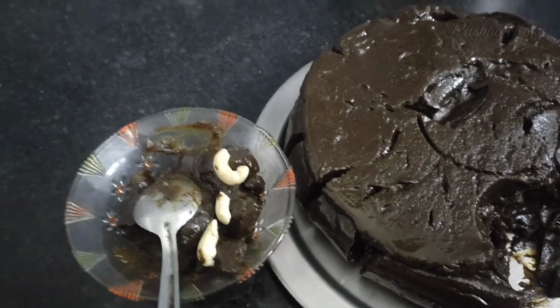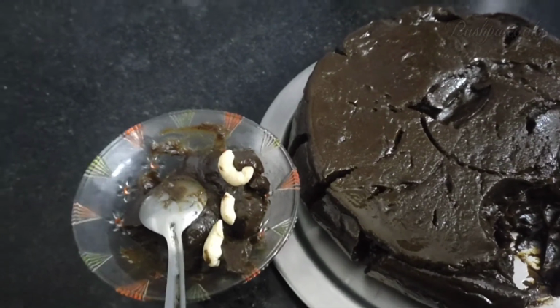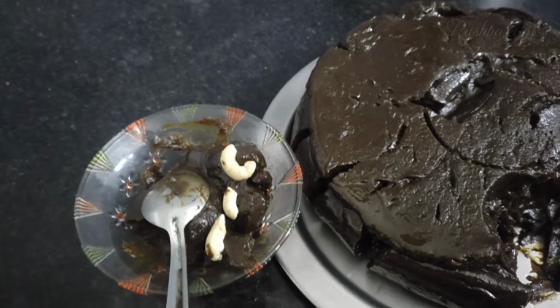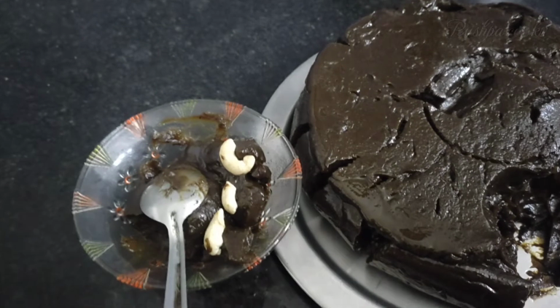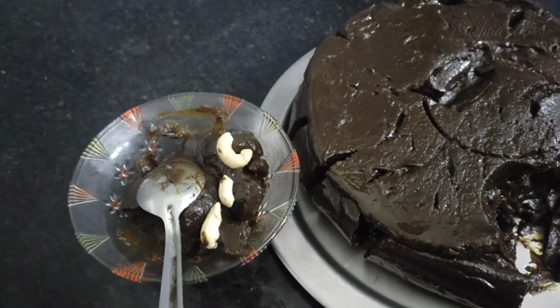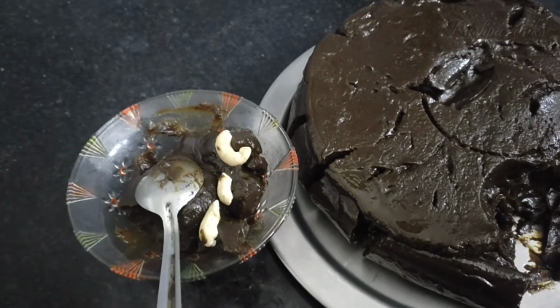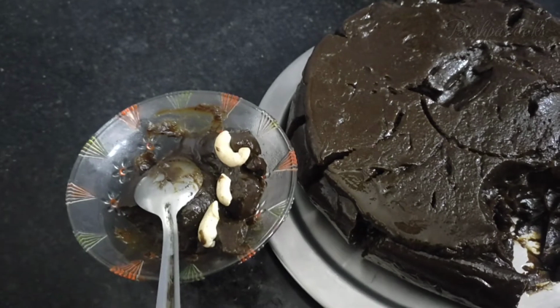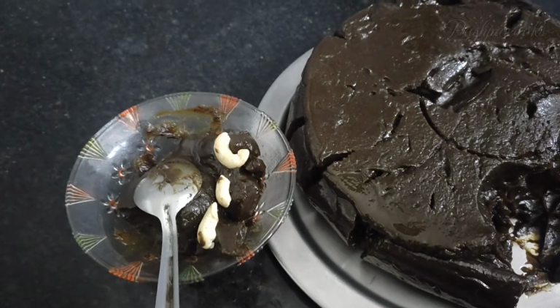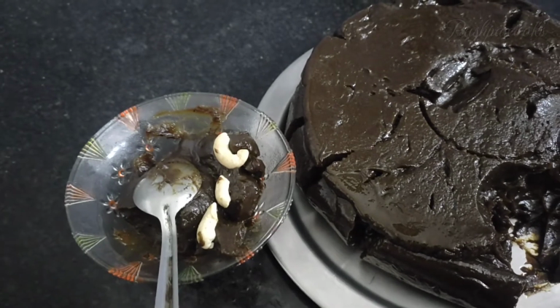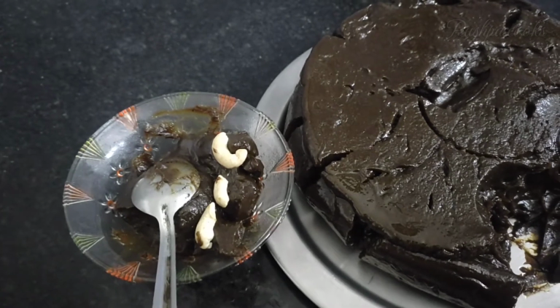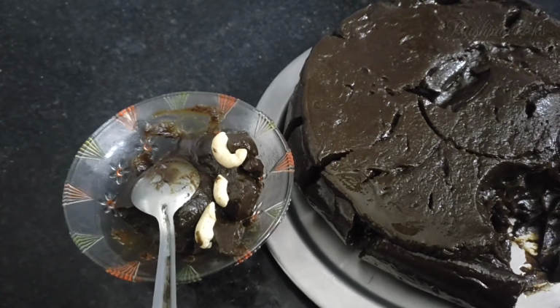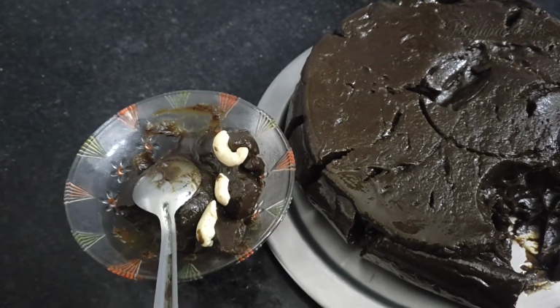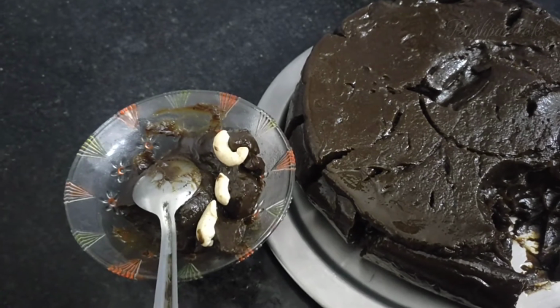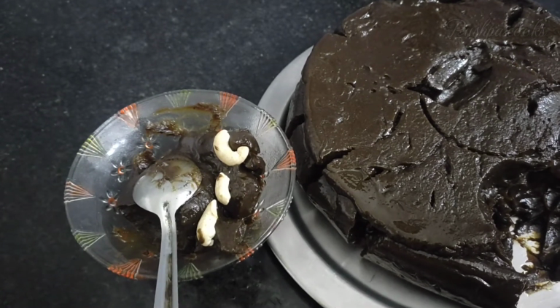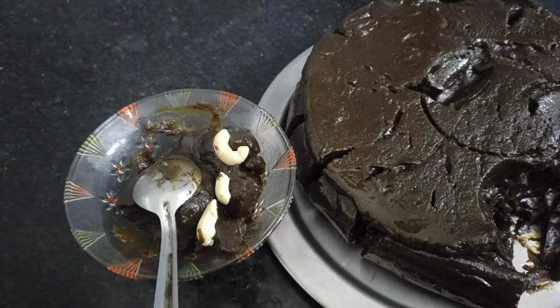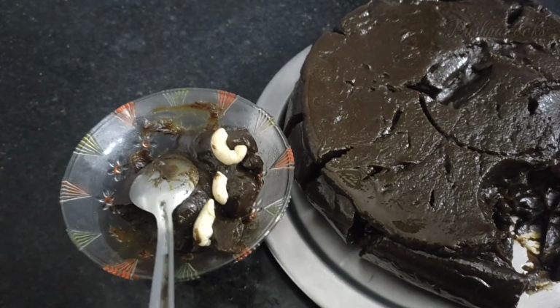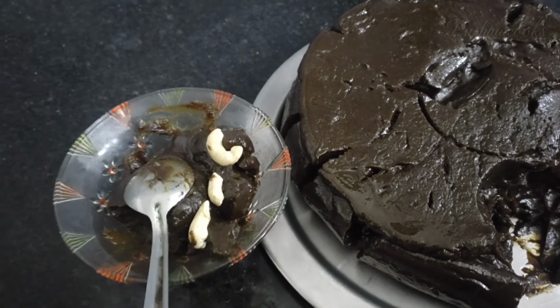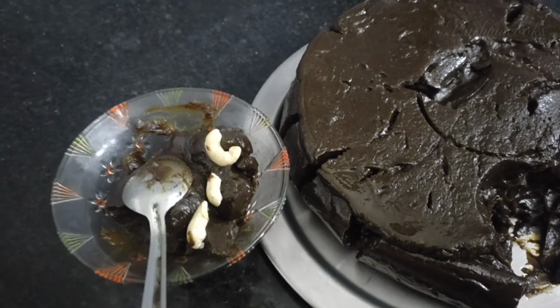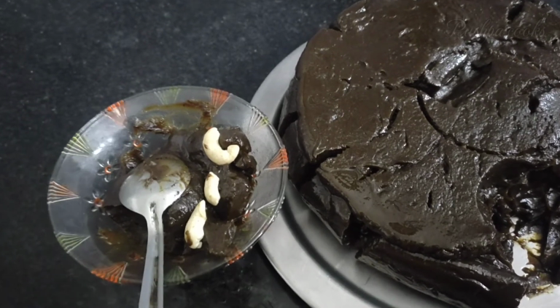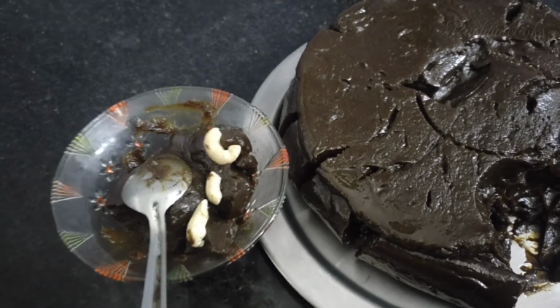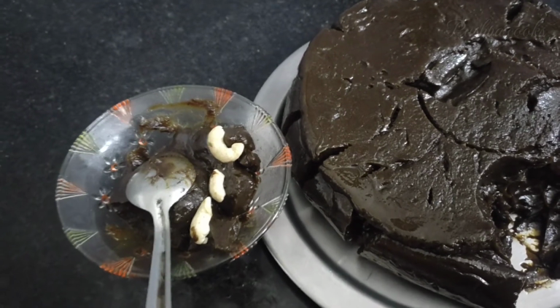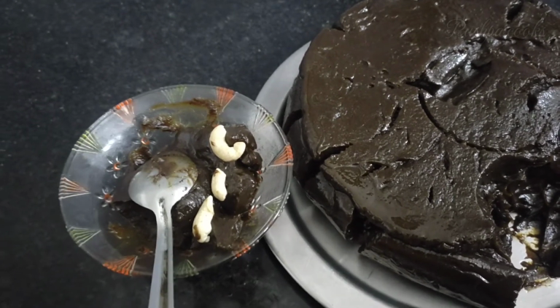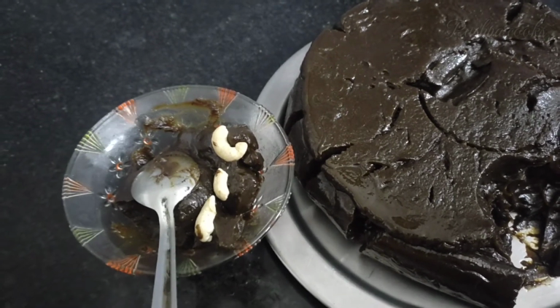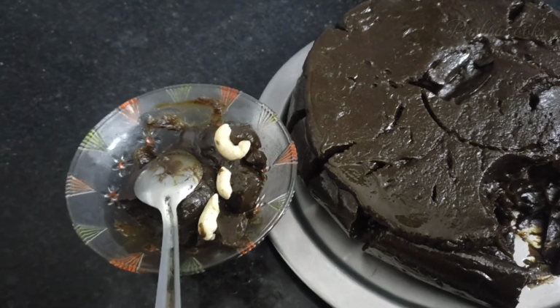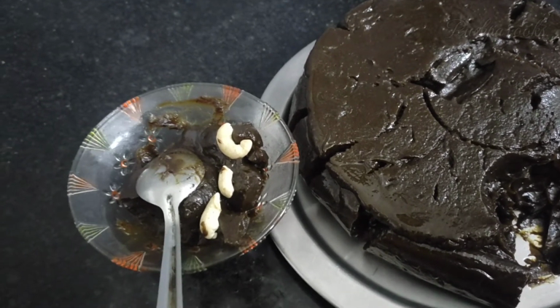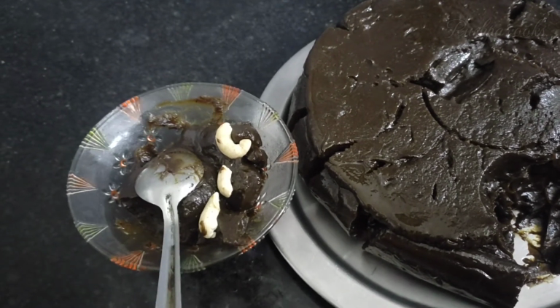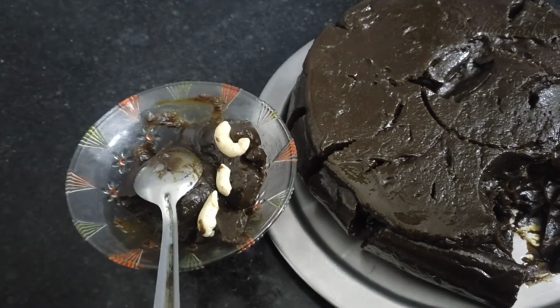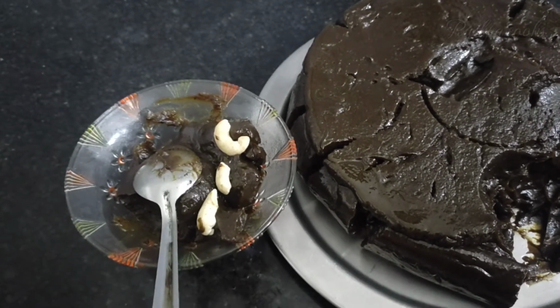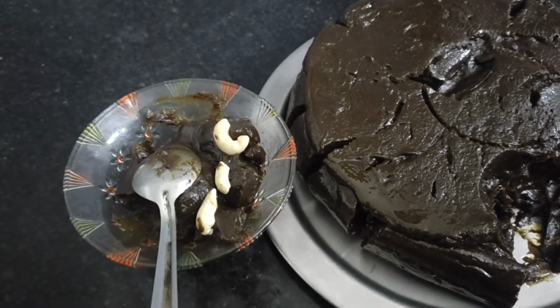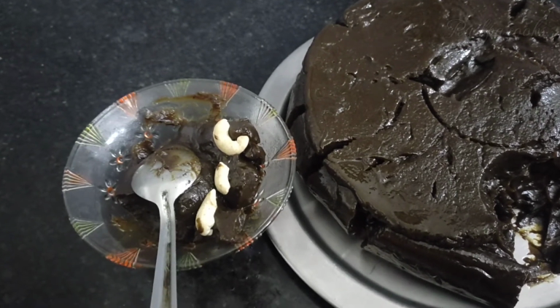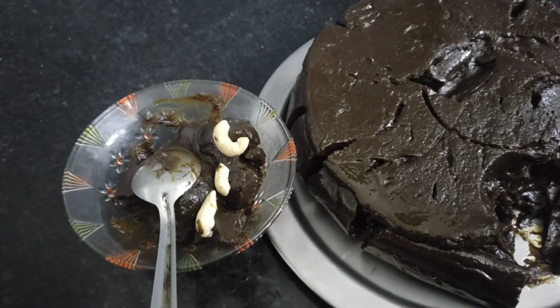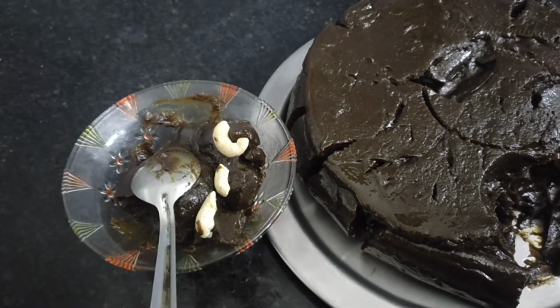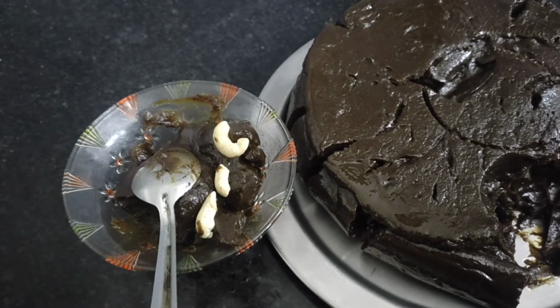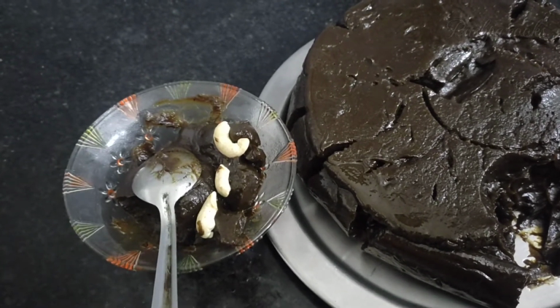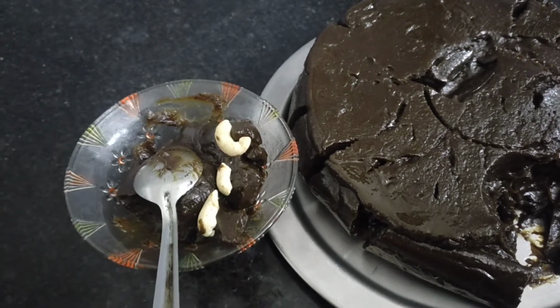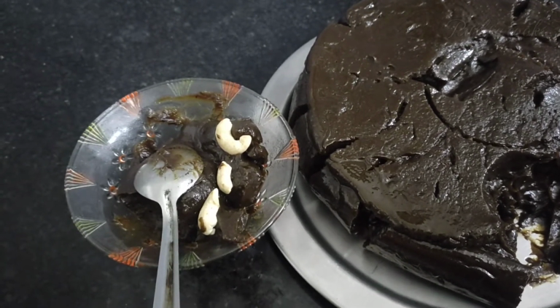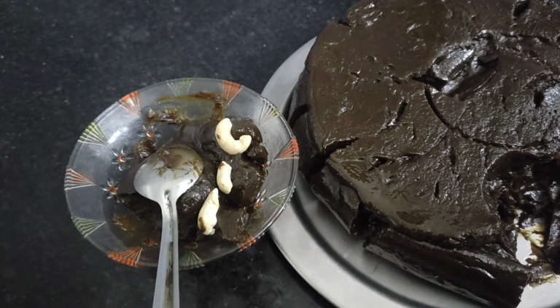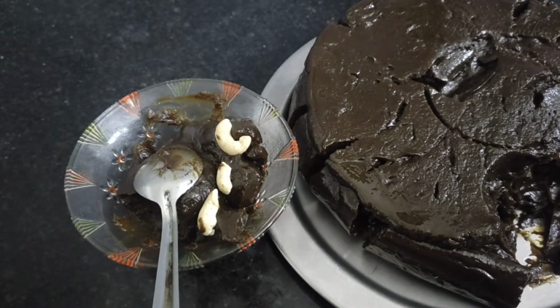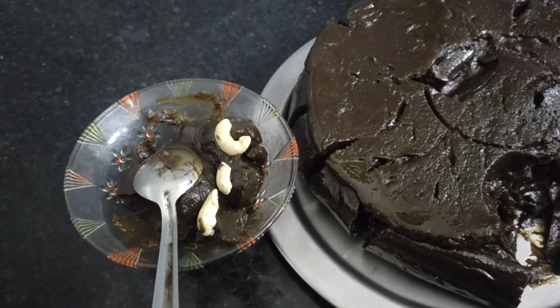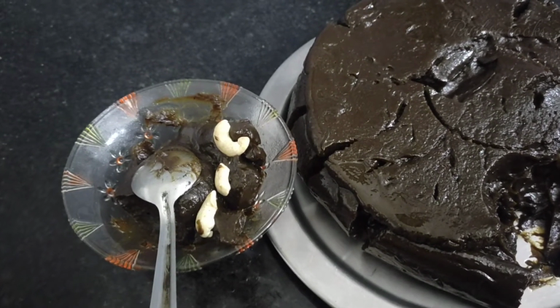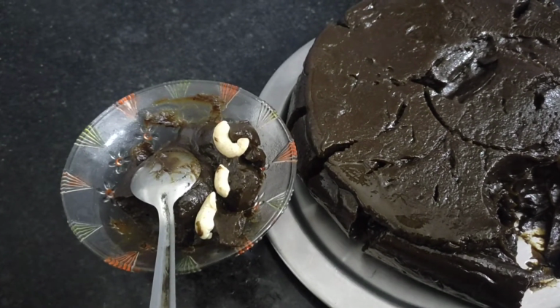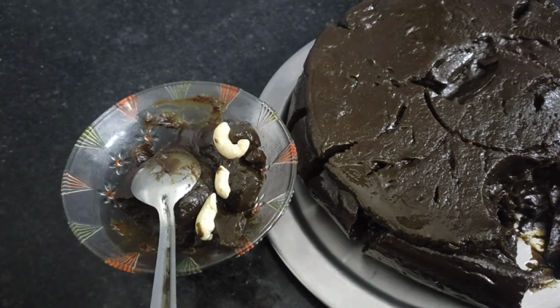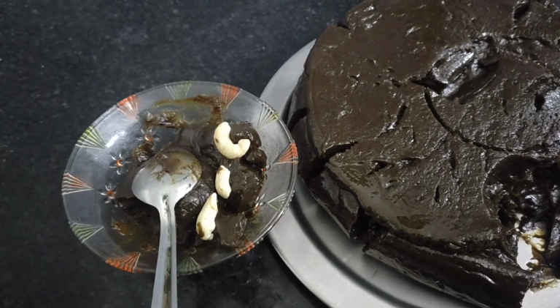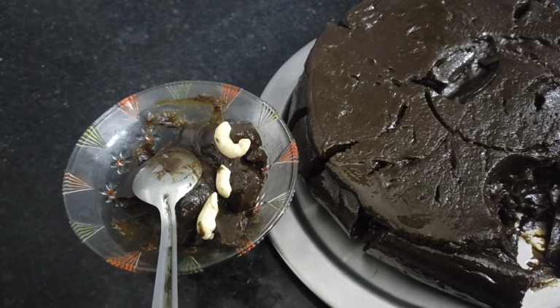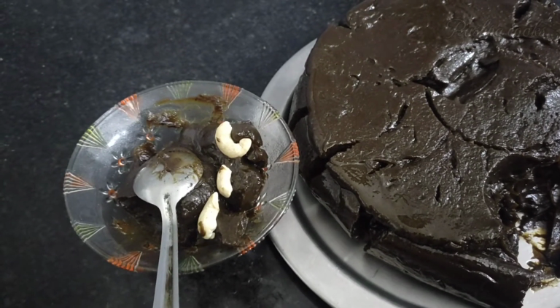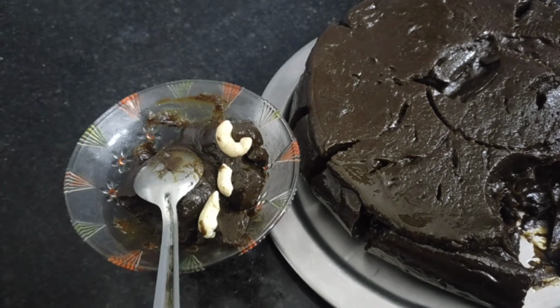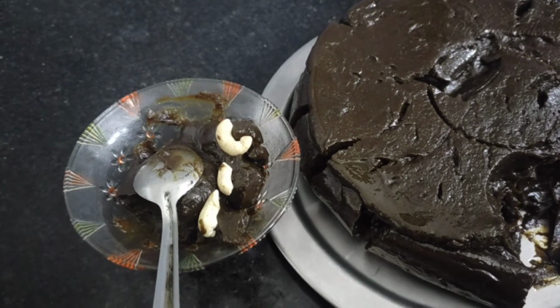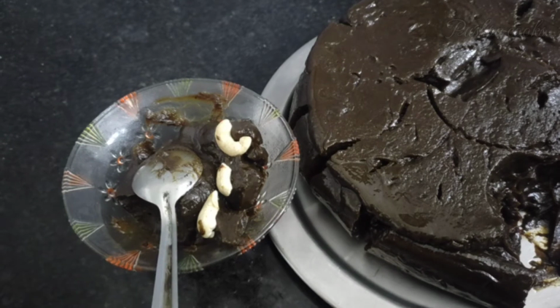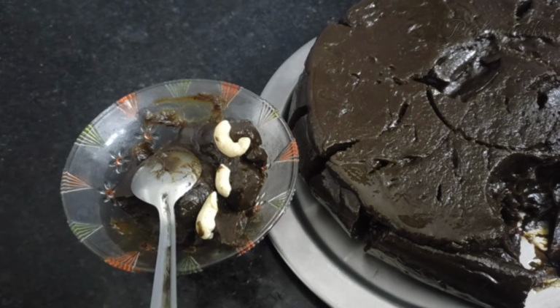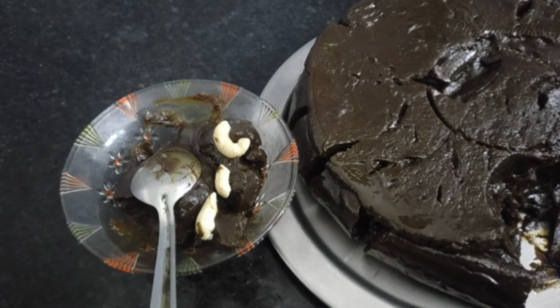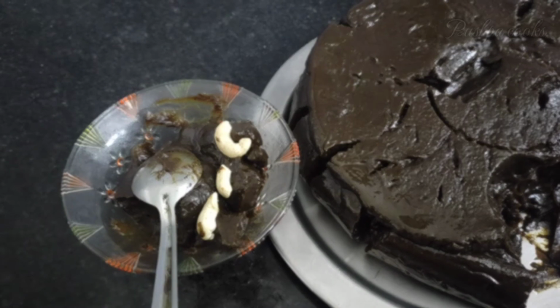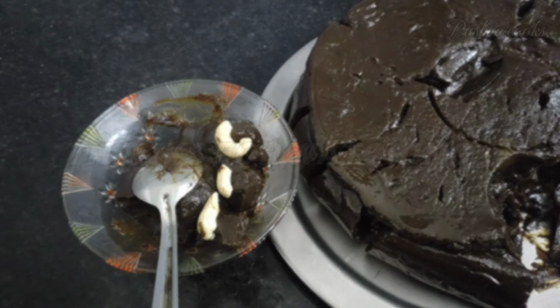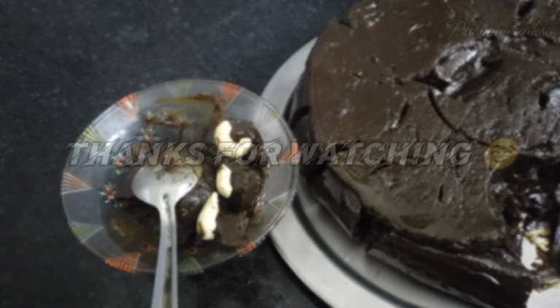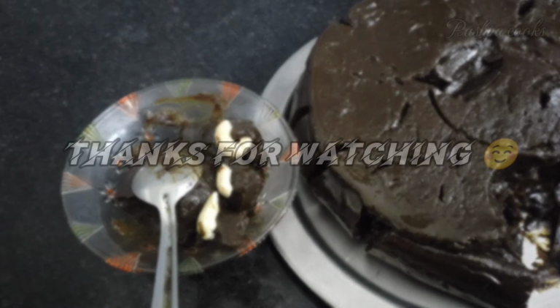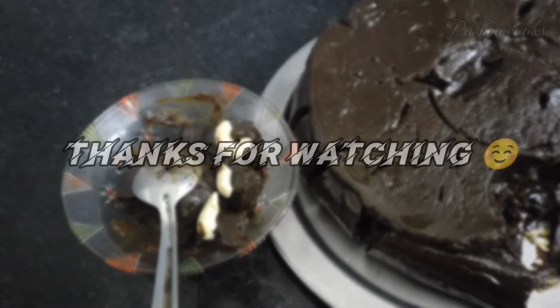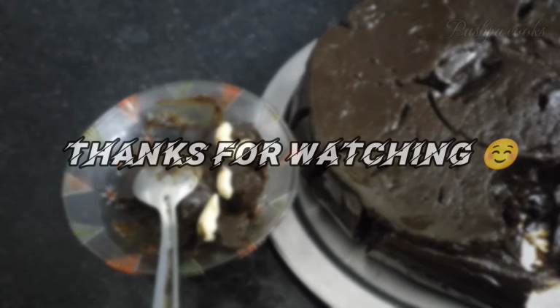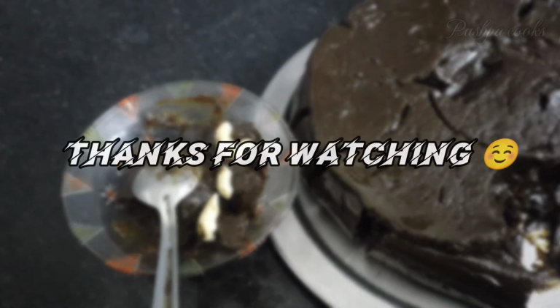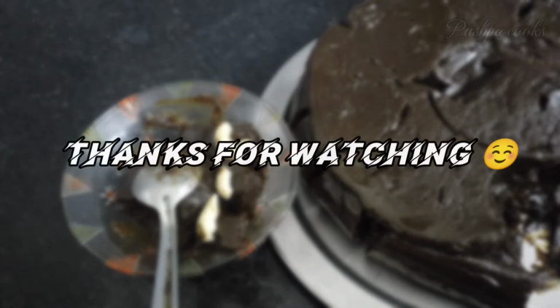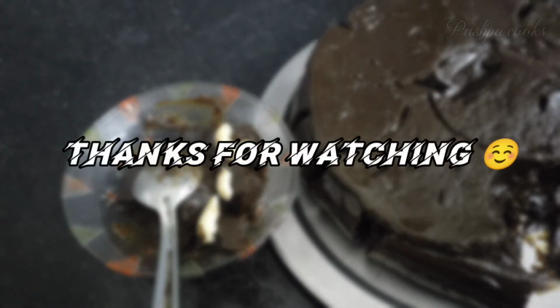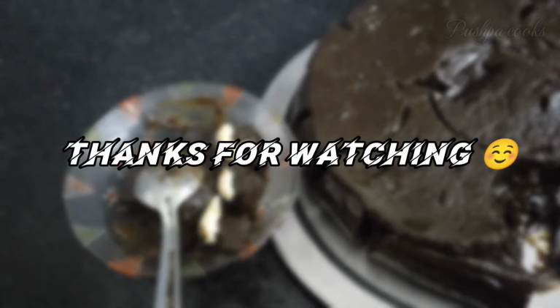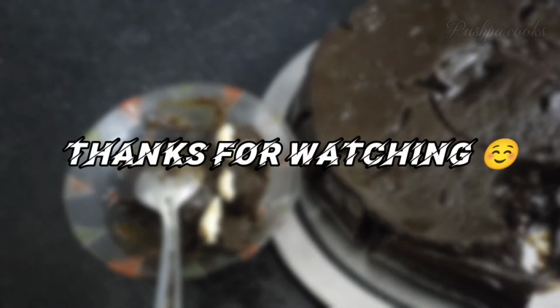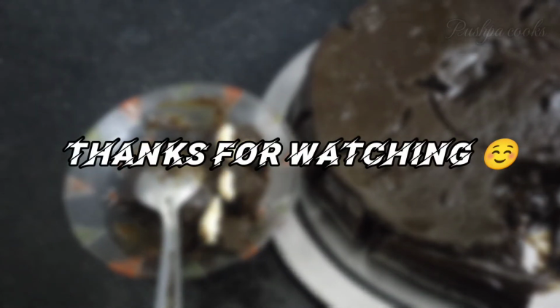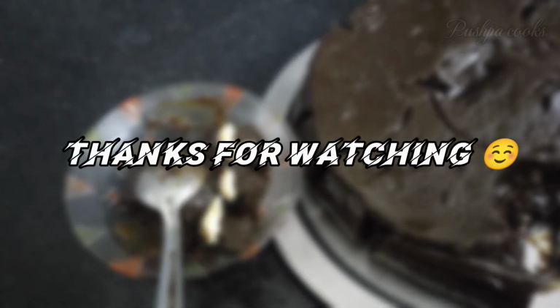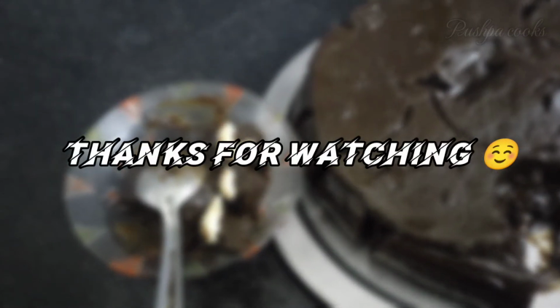If you do this, please like and share the video. Let's see the next video.